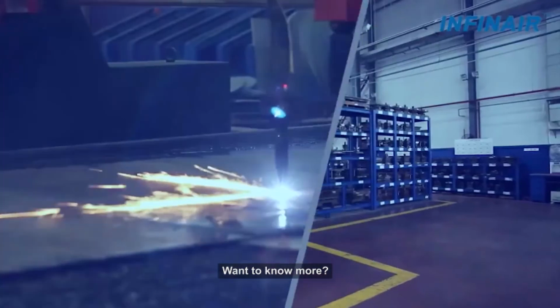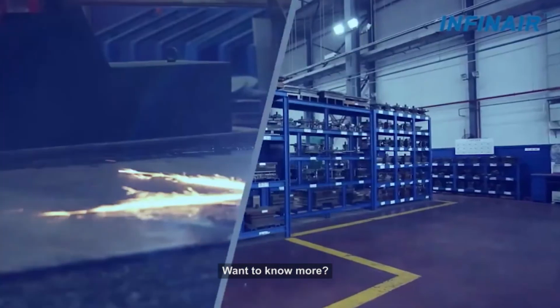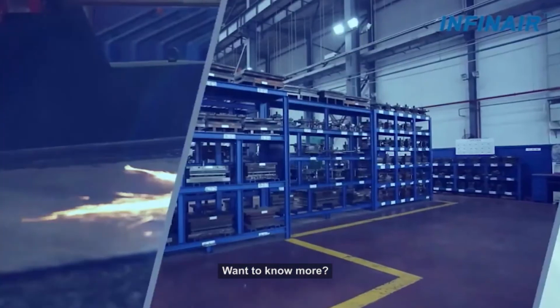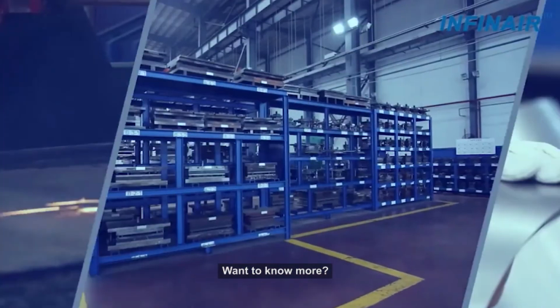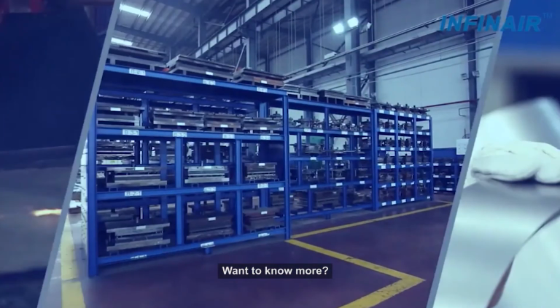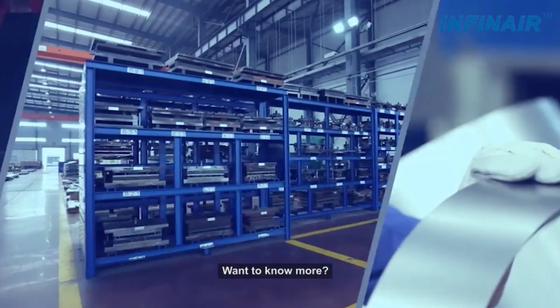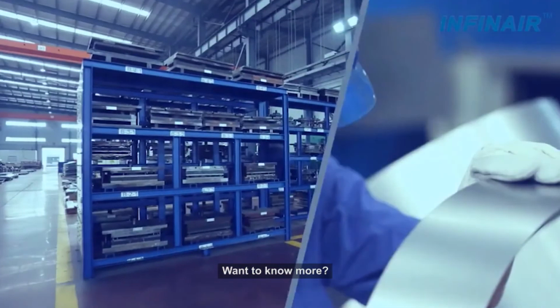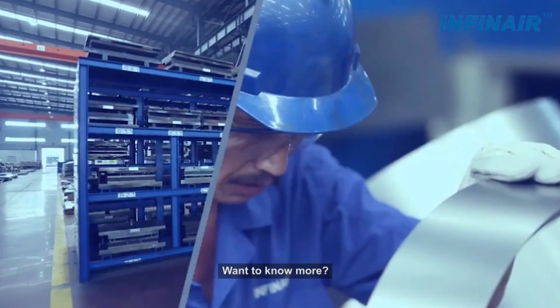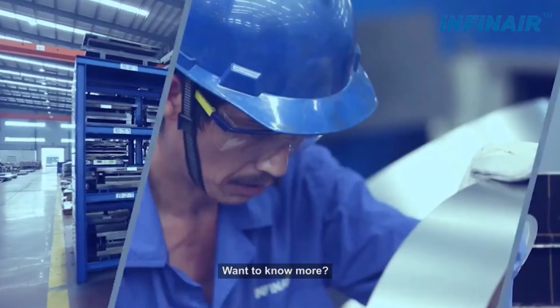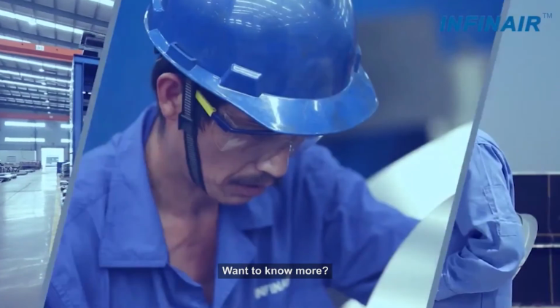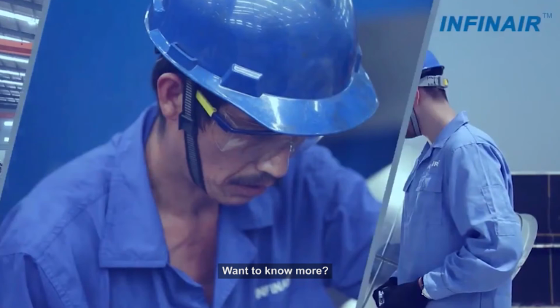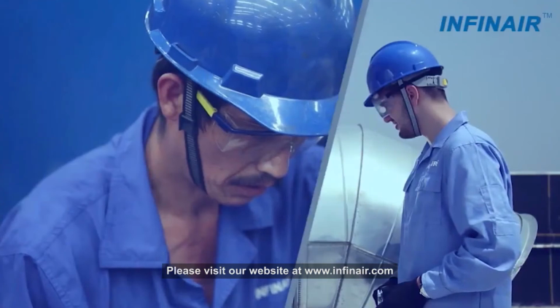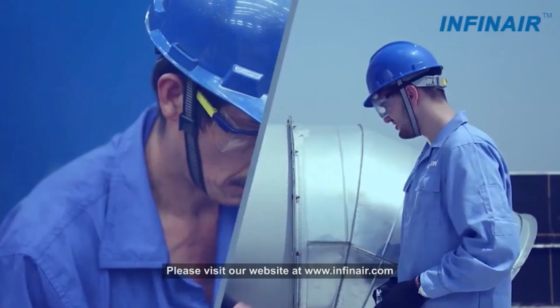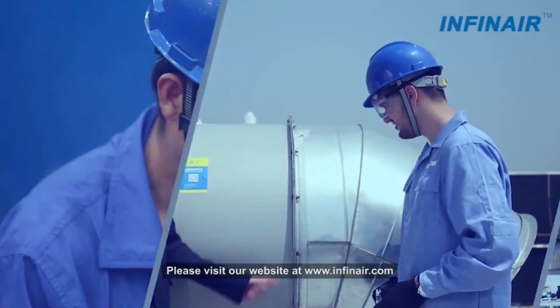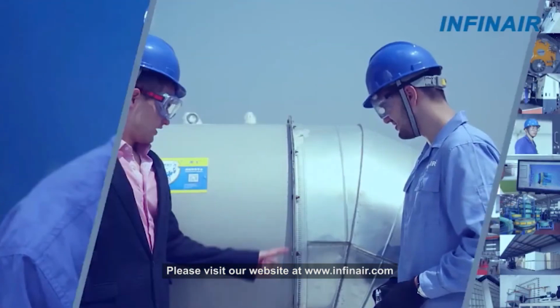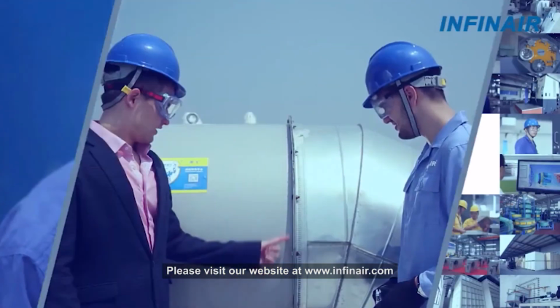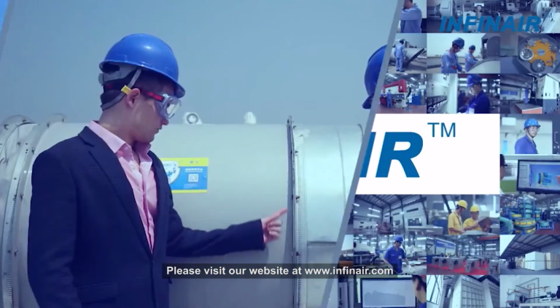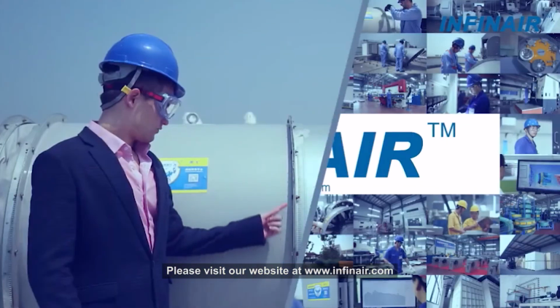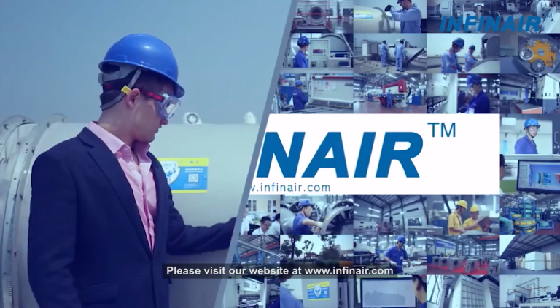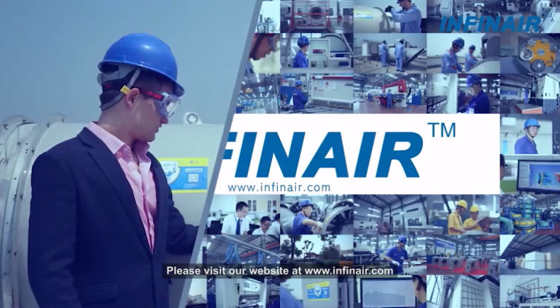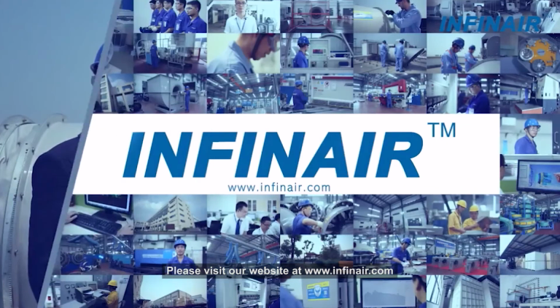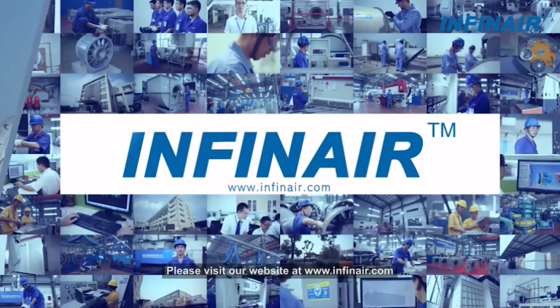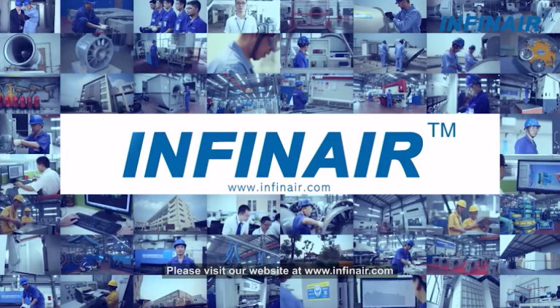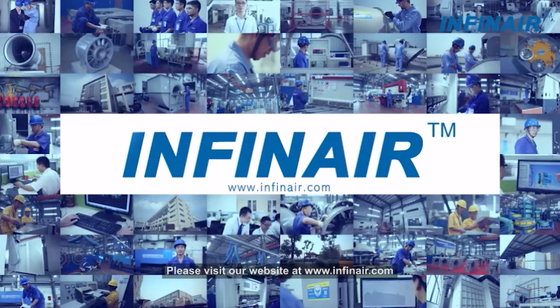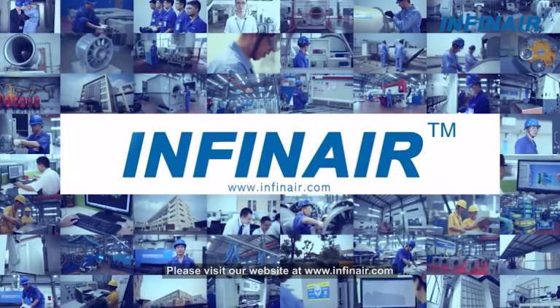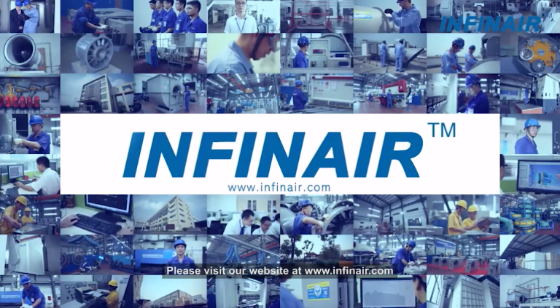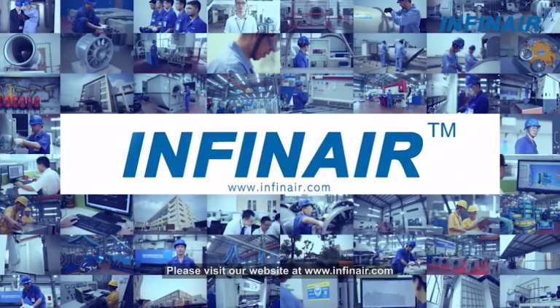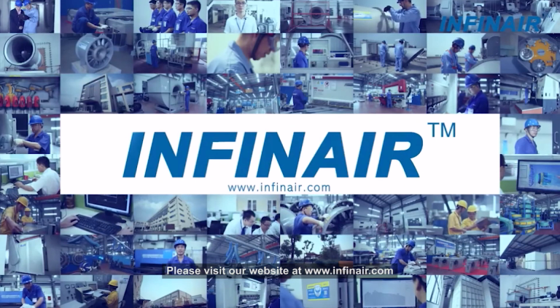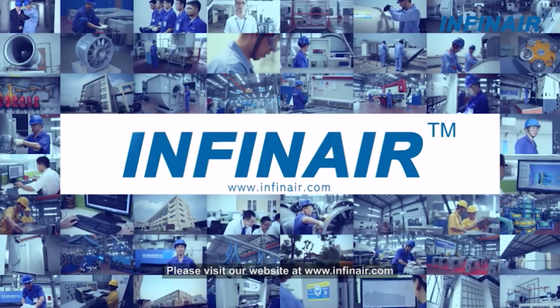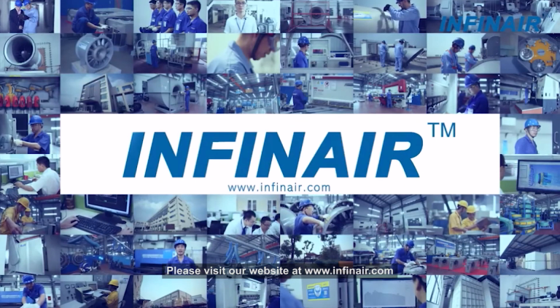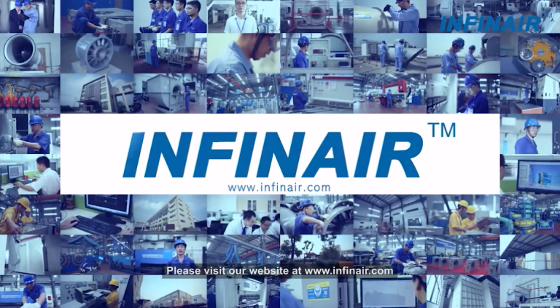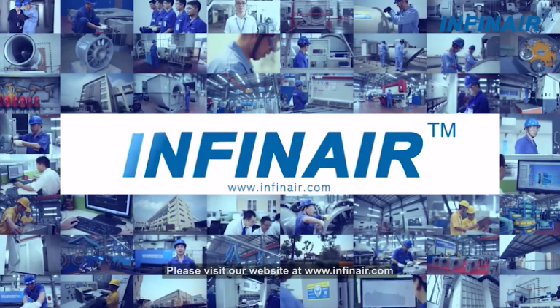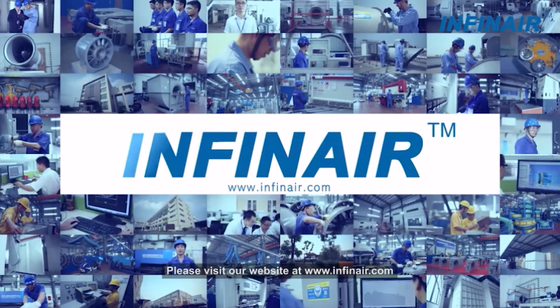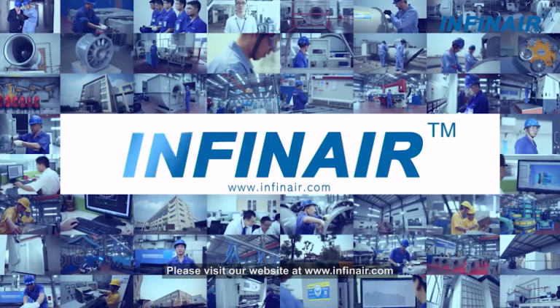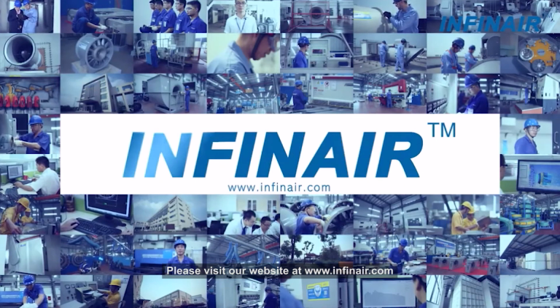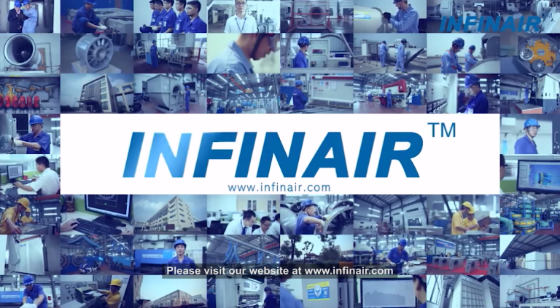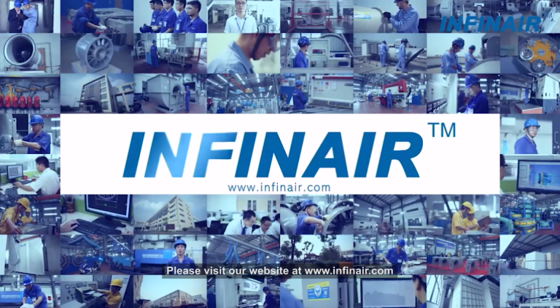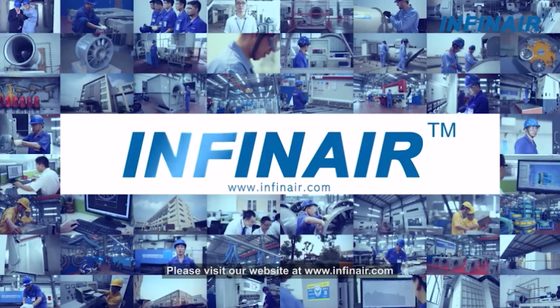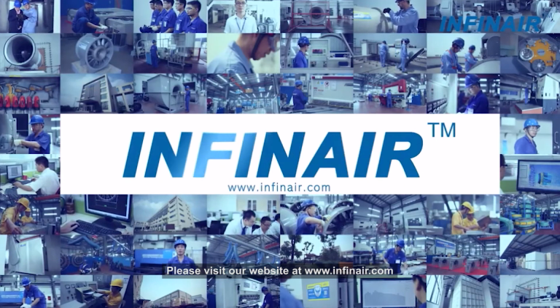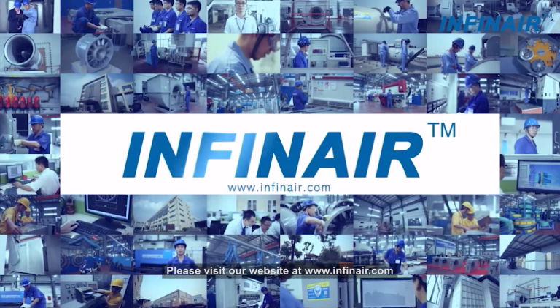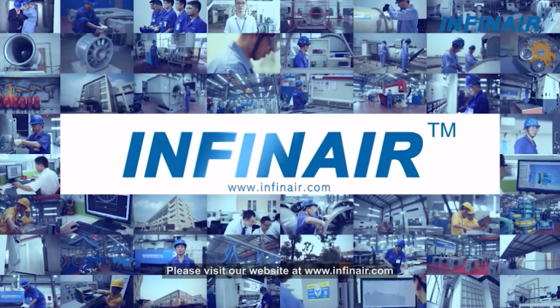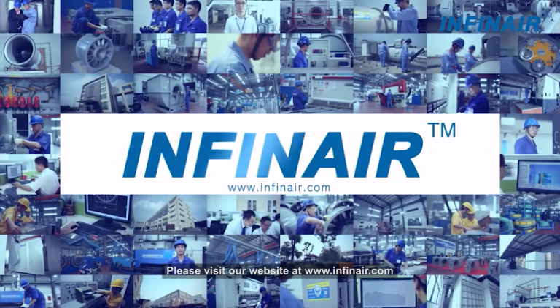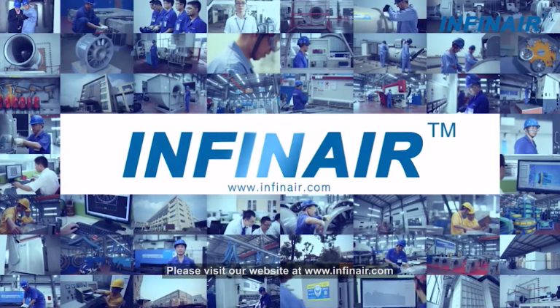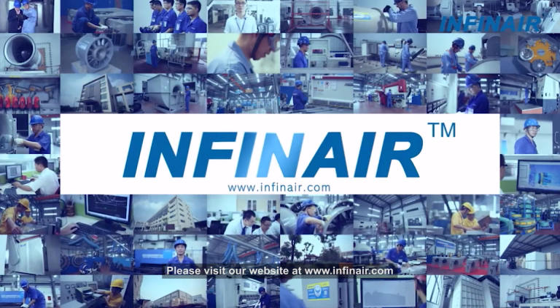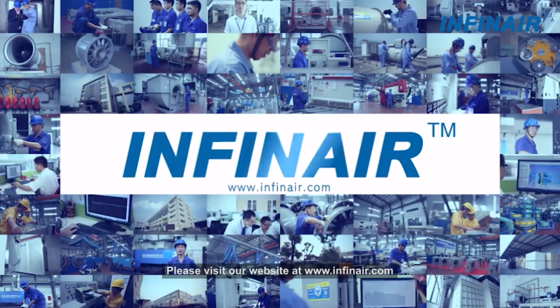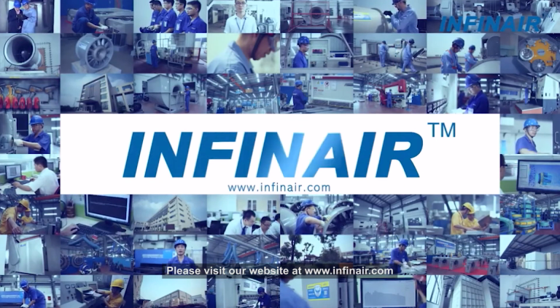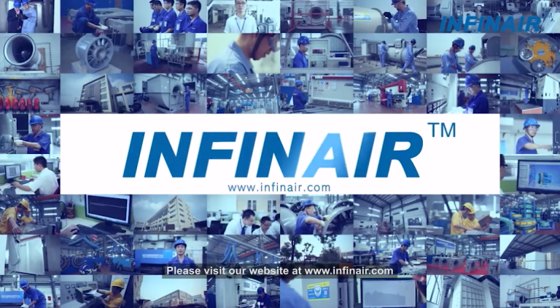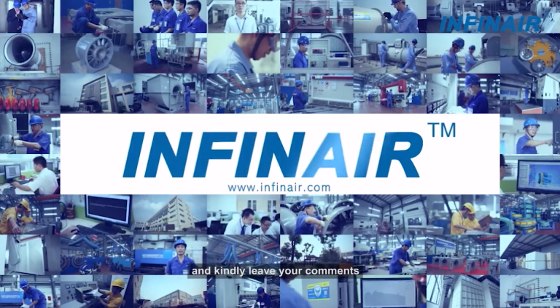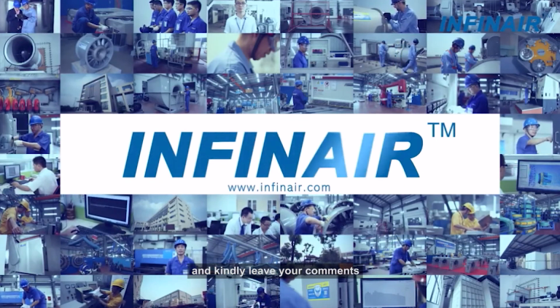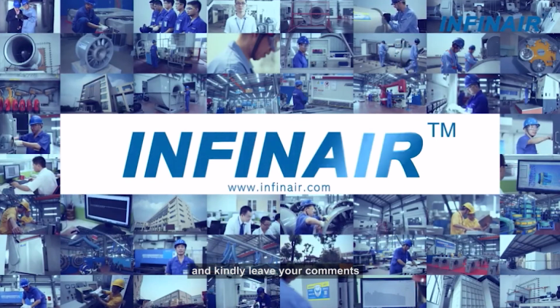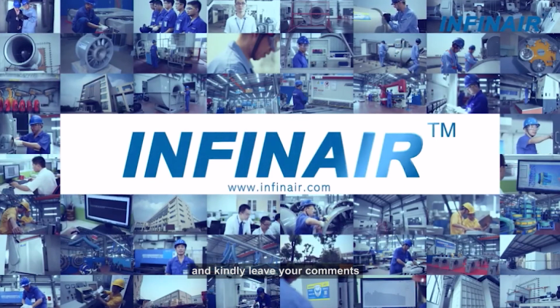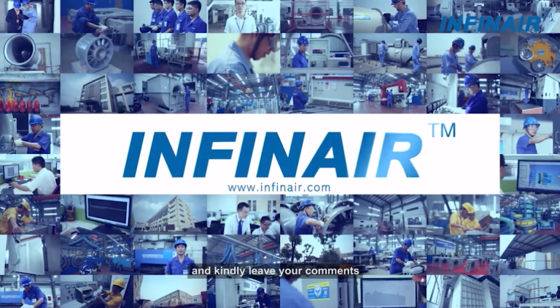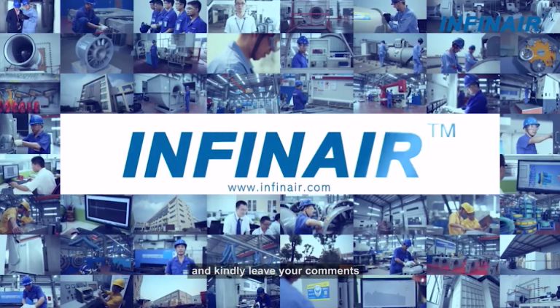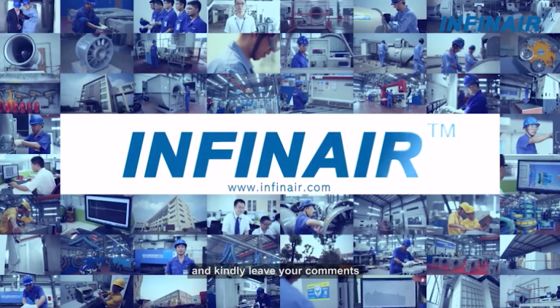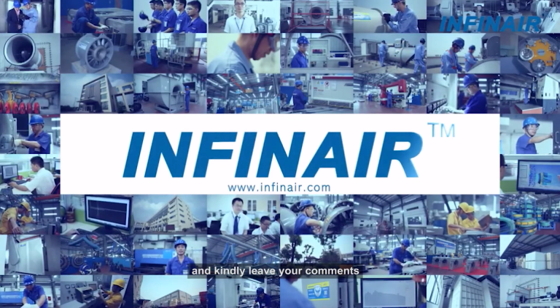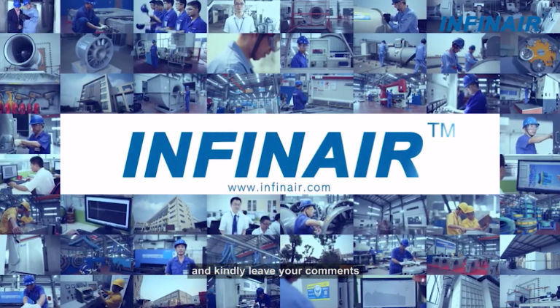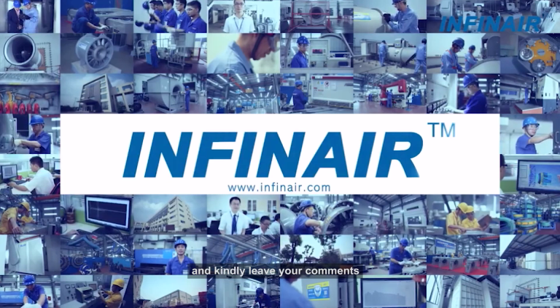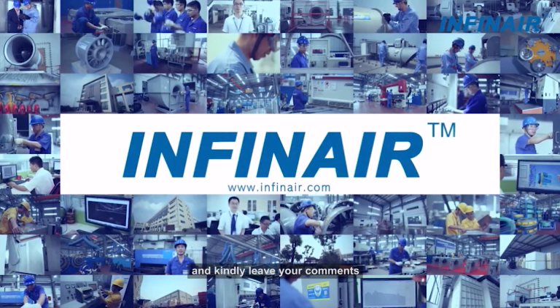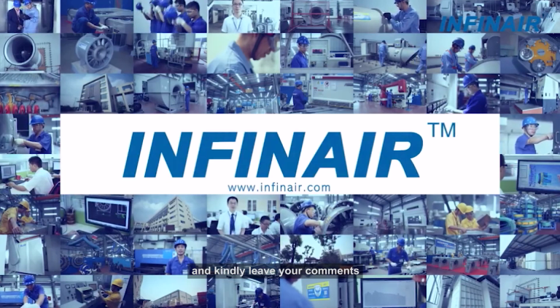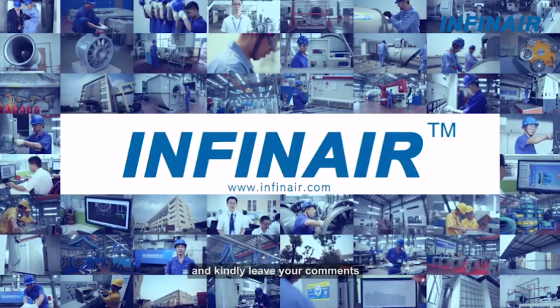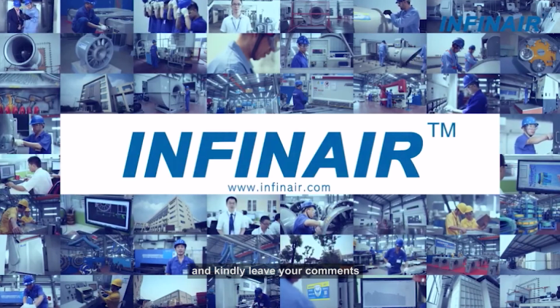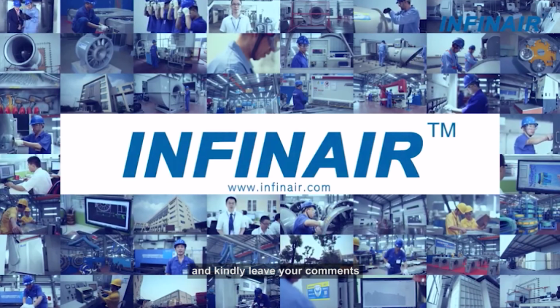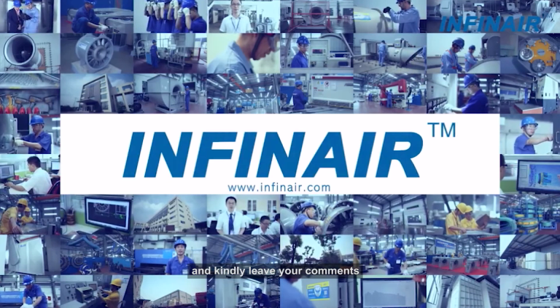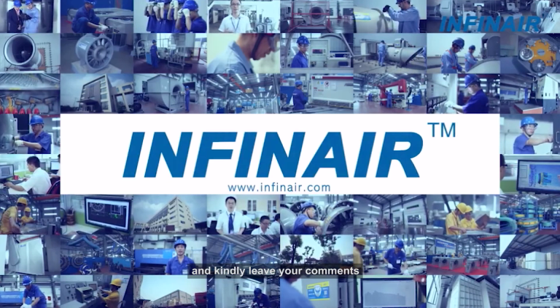Want to know more? Please visit our website at www.infinair.com and kindly leave your comments.